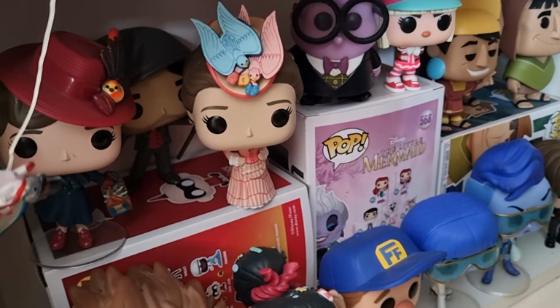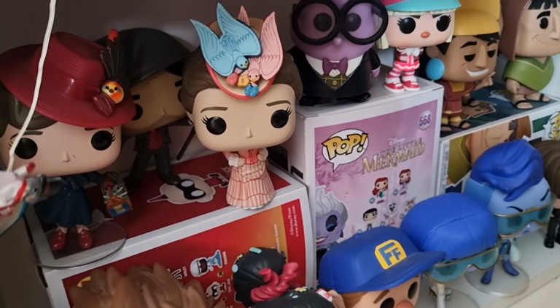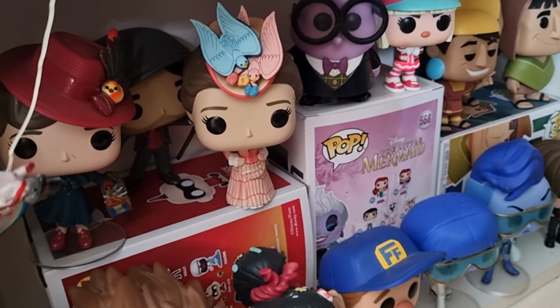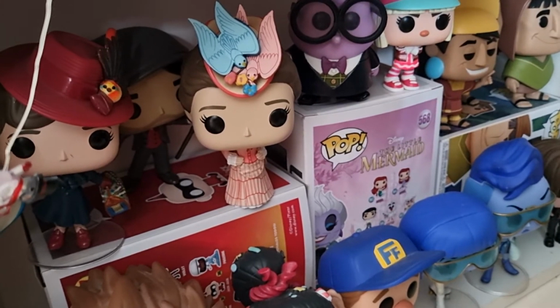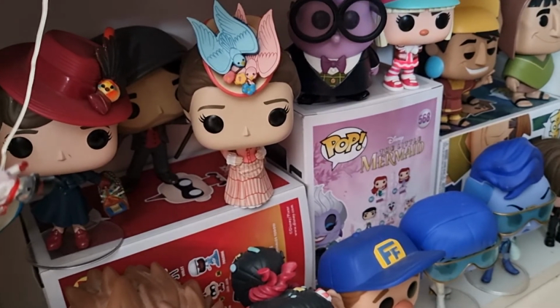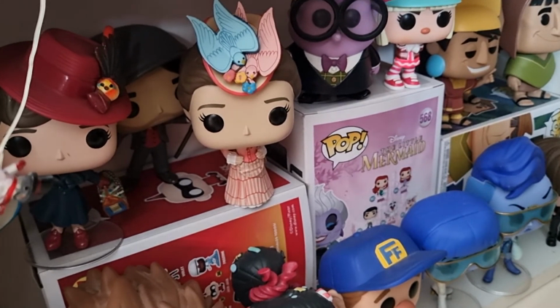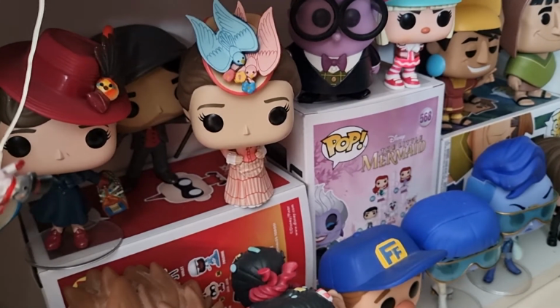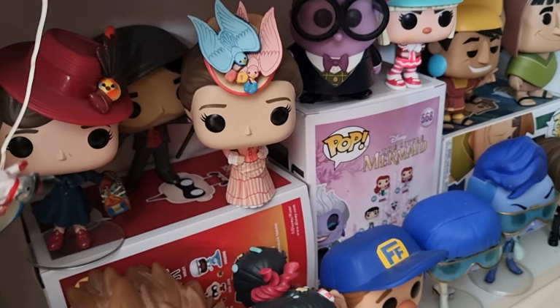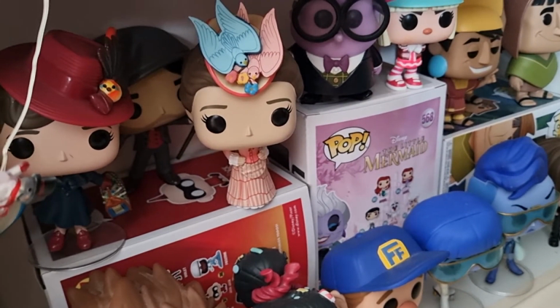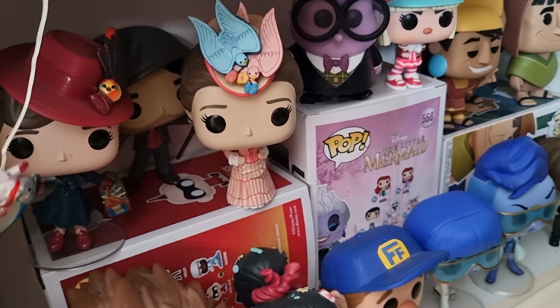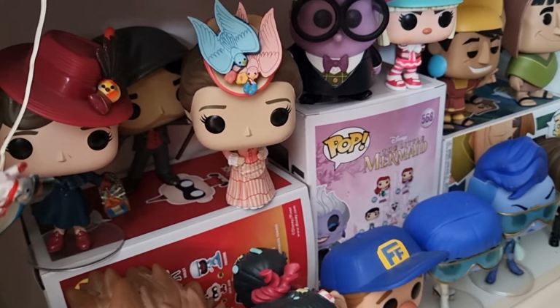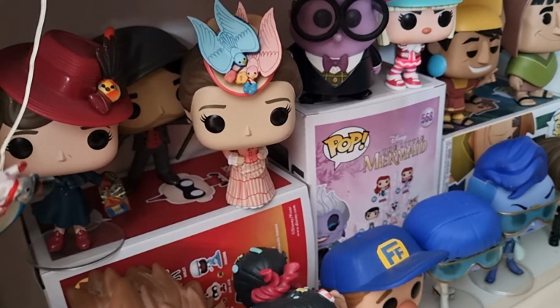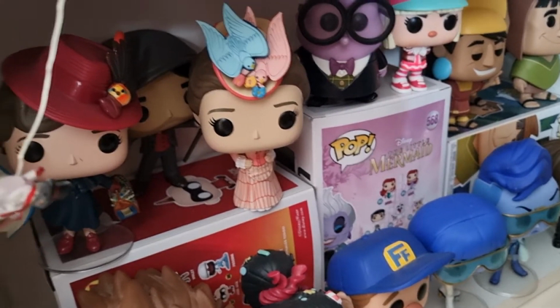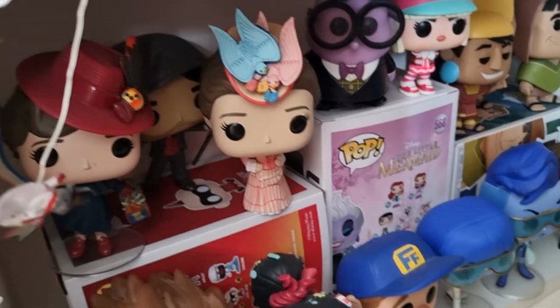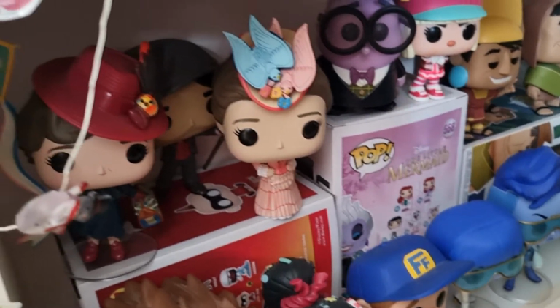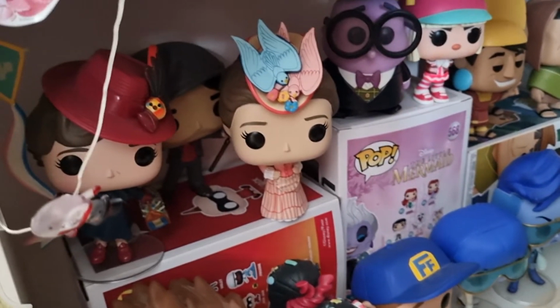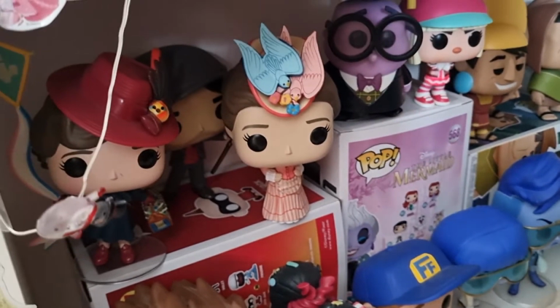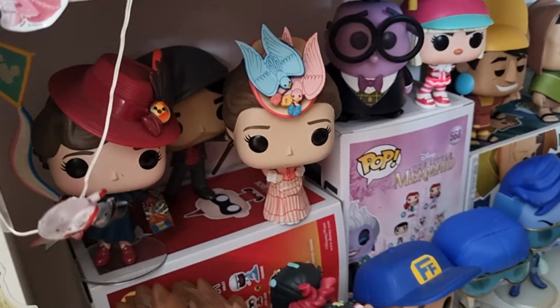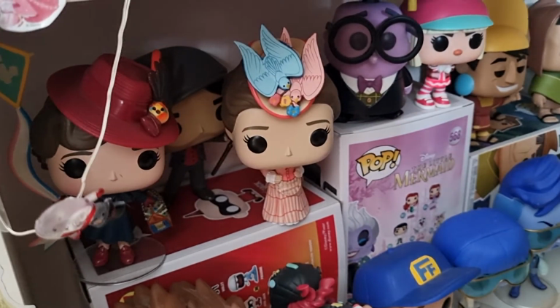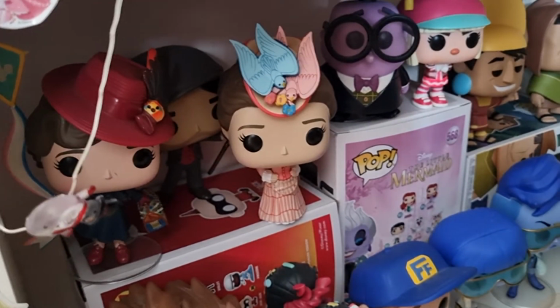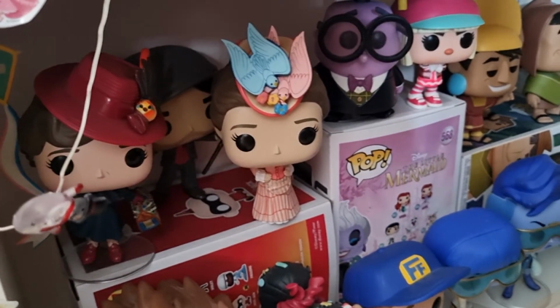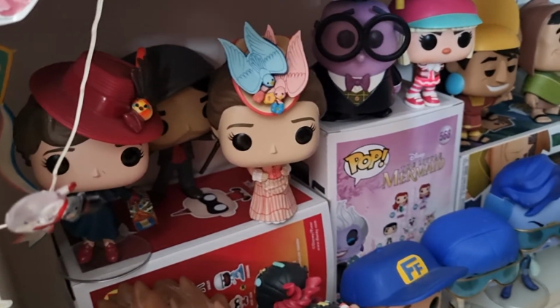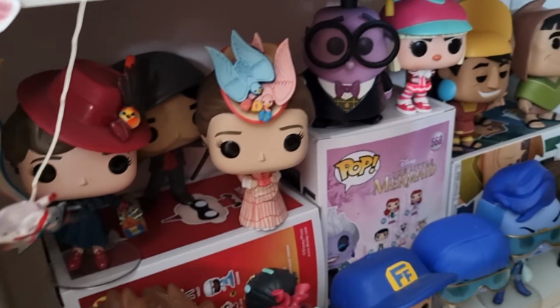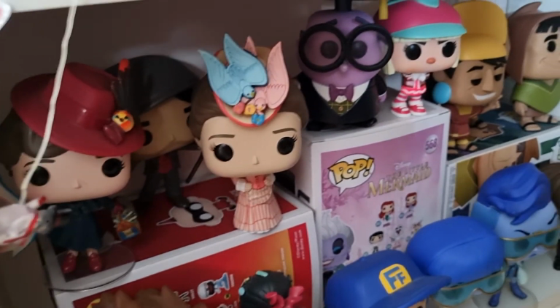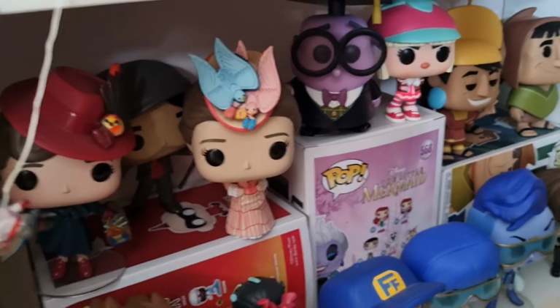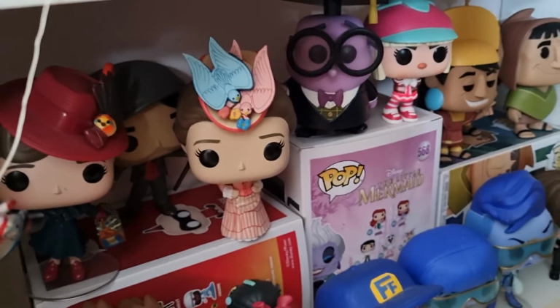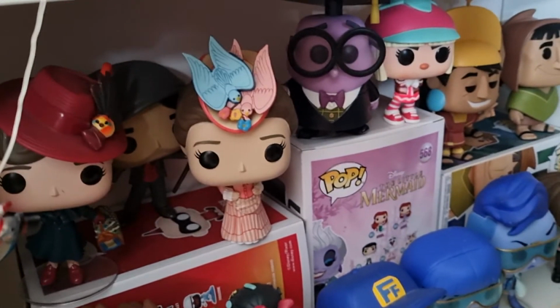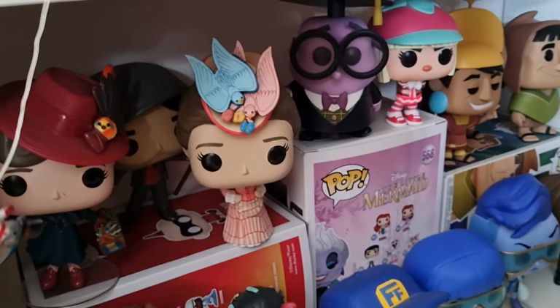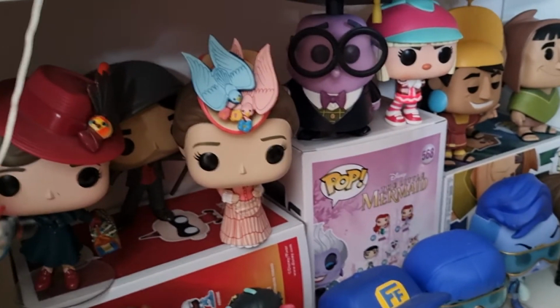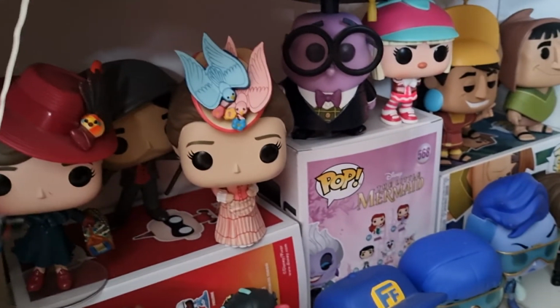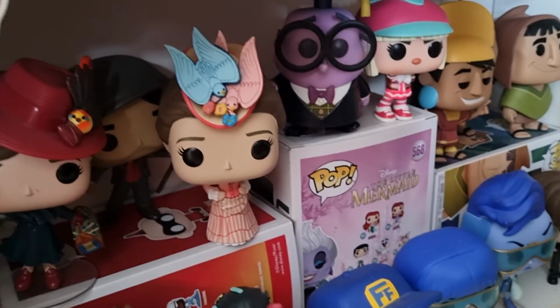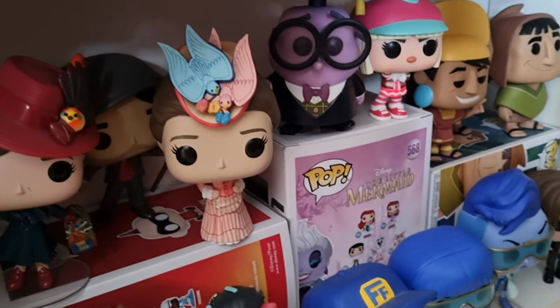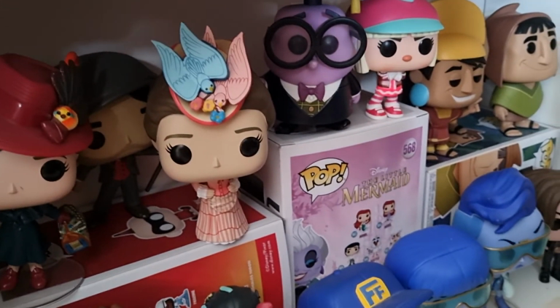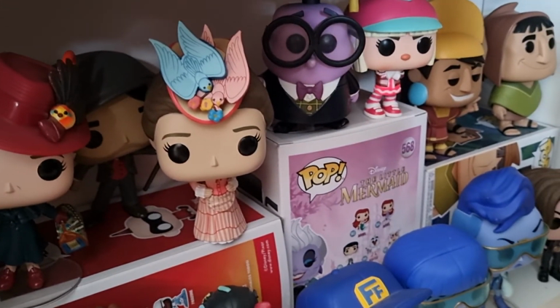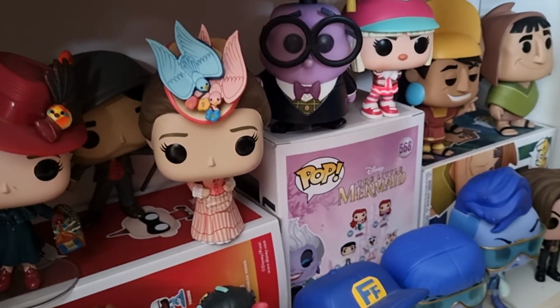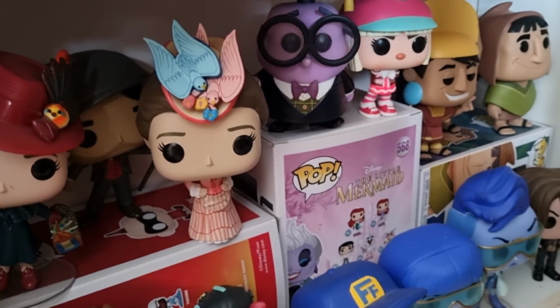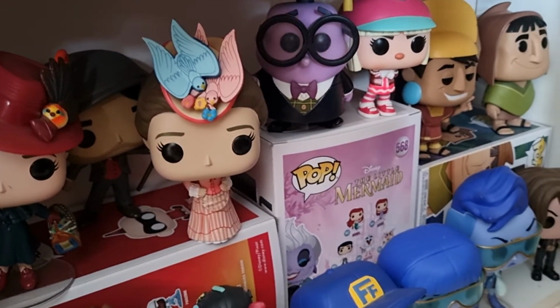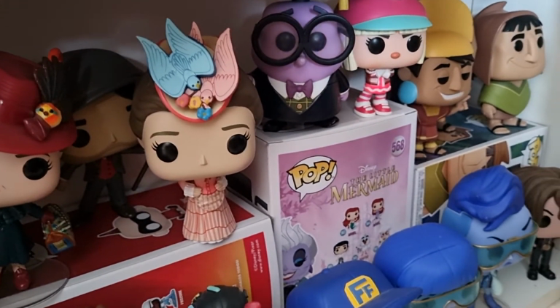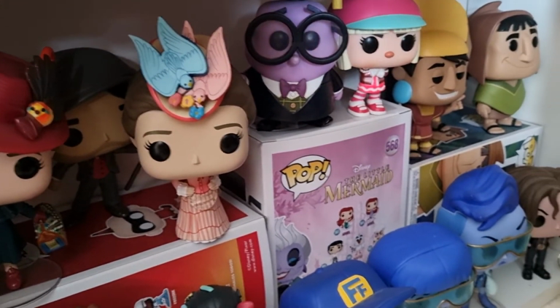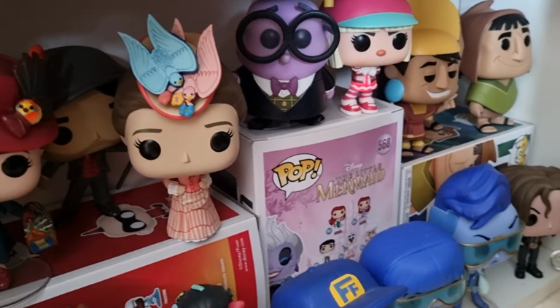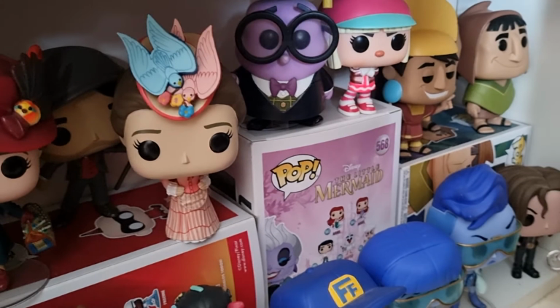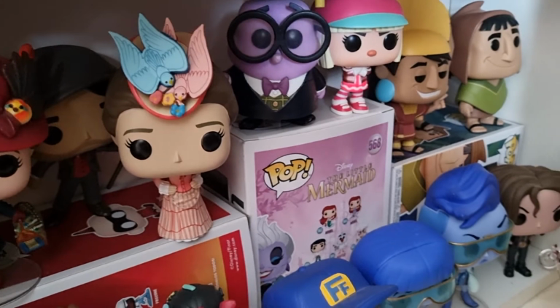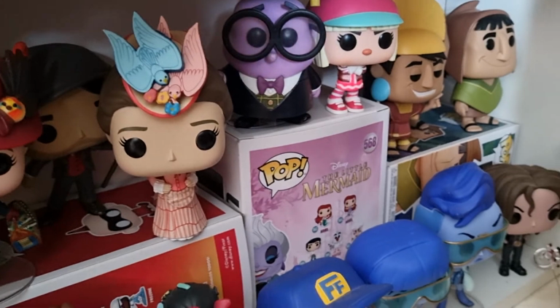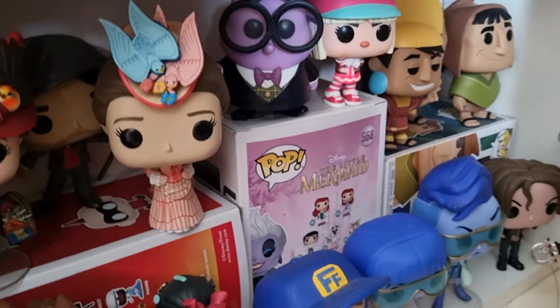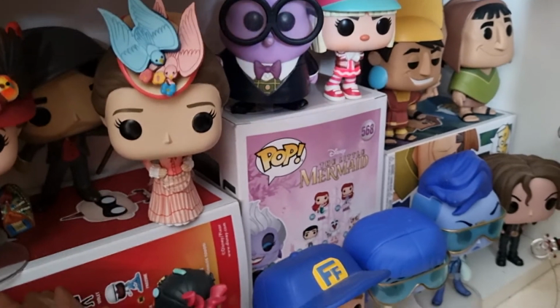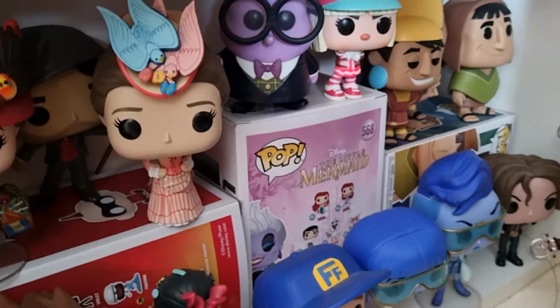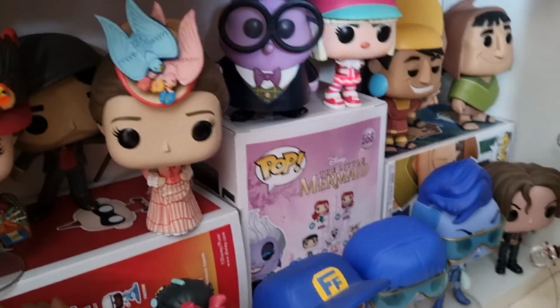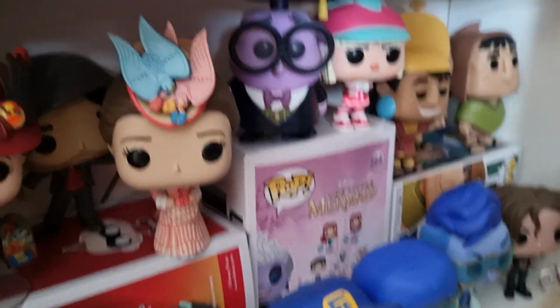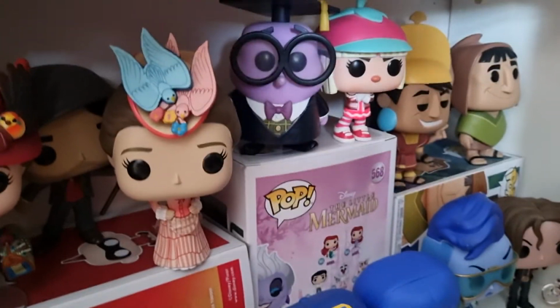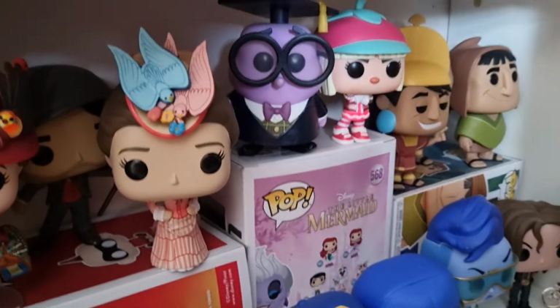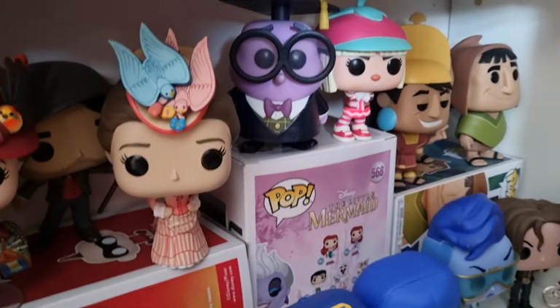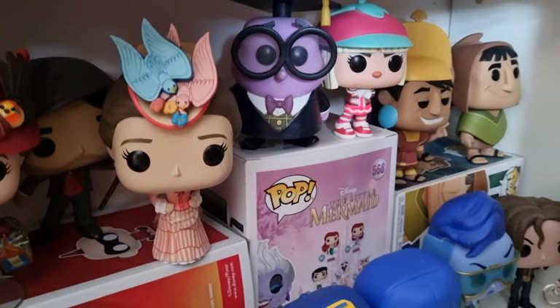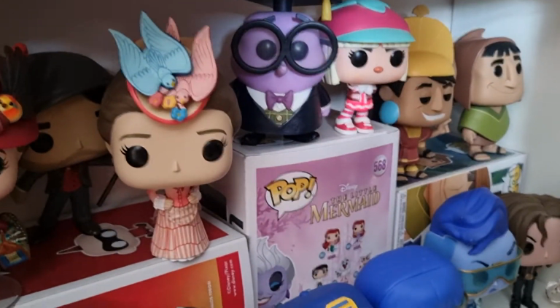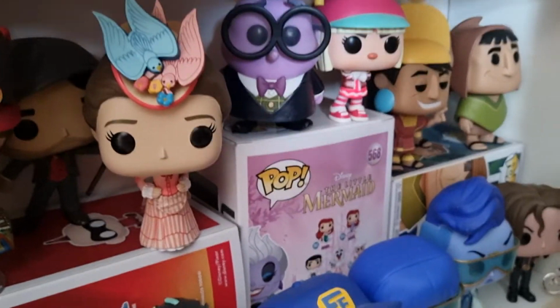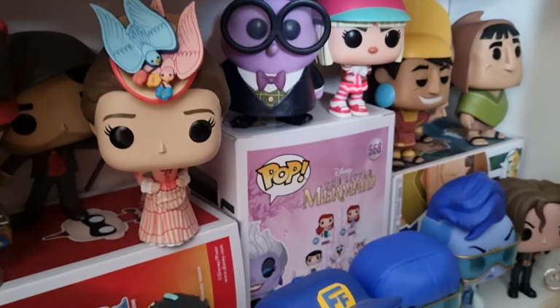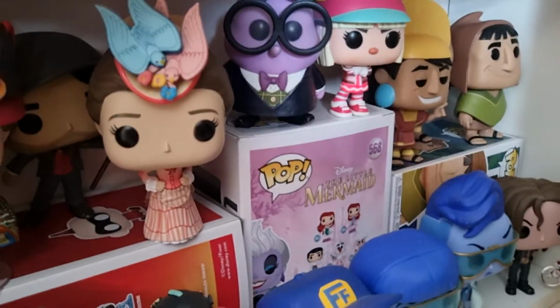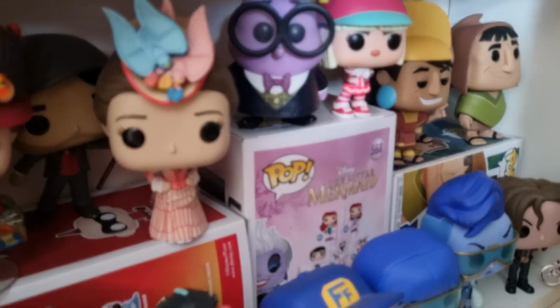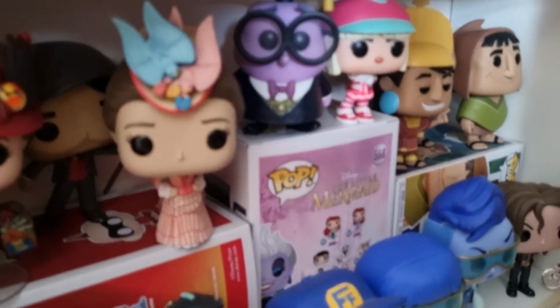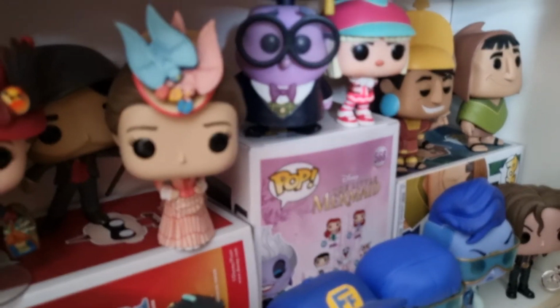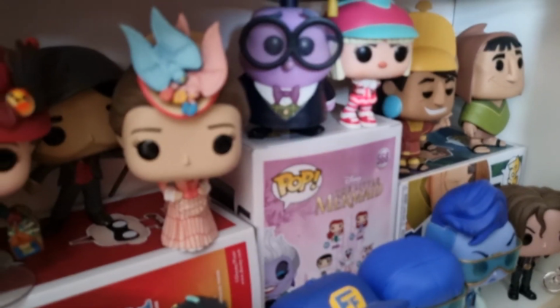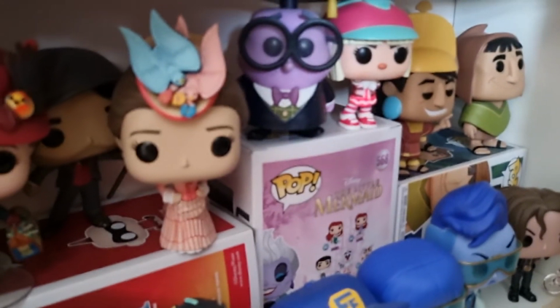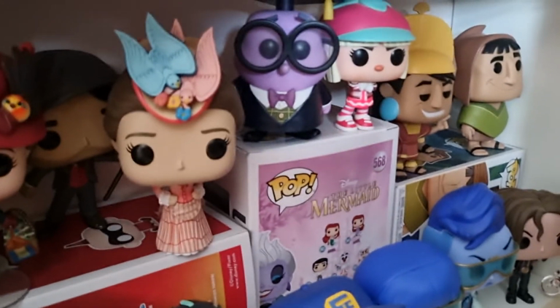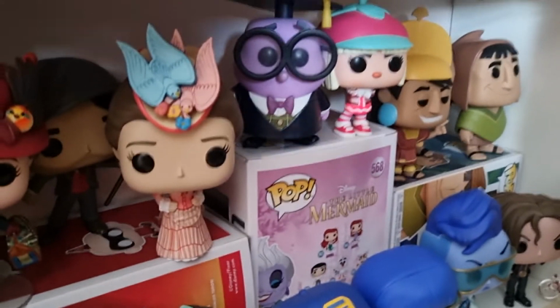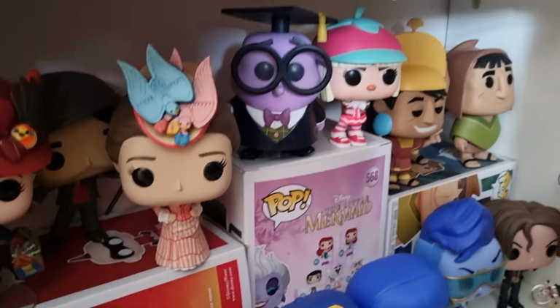Then we have the Mary Poppins Returns collection: Mary Poppins with her kite, Jack, the lamp lighter, and then Mary Poppins in her music hall outfit.